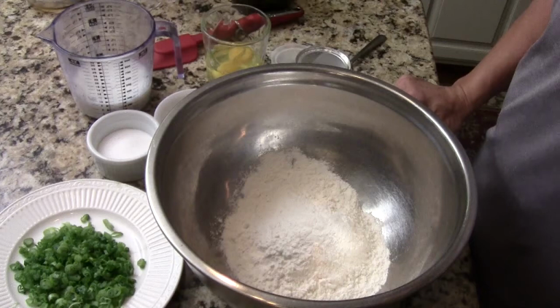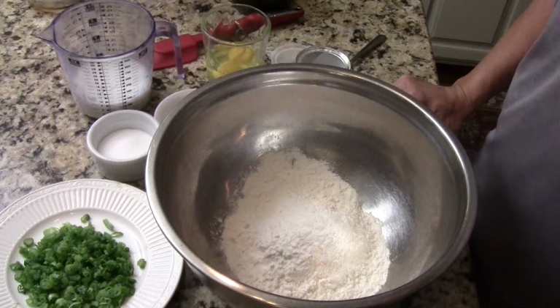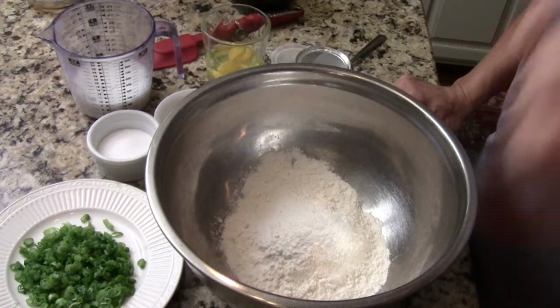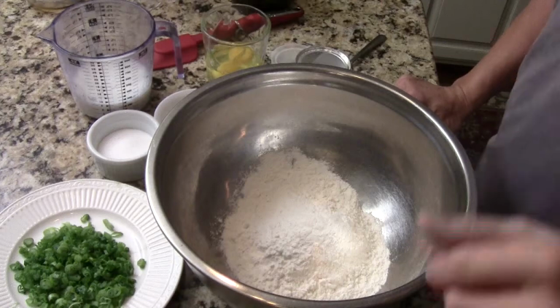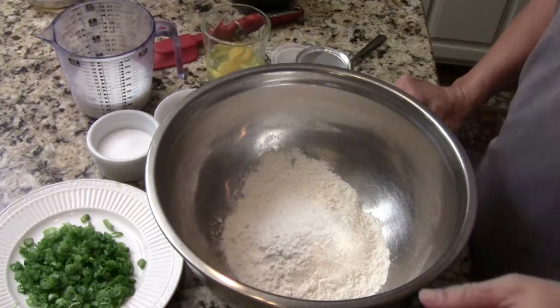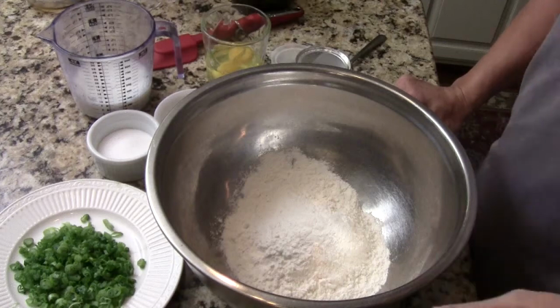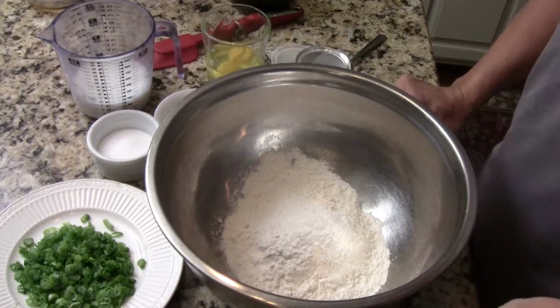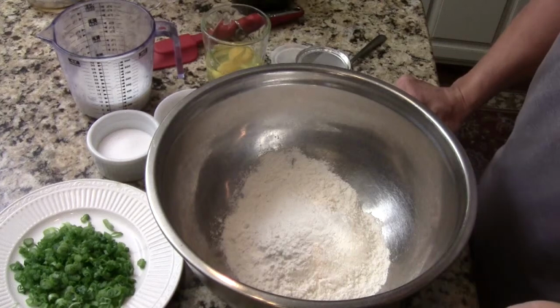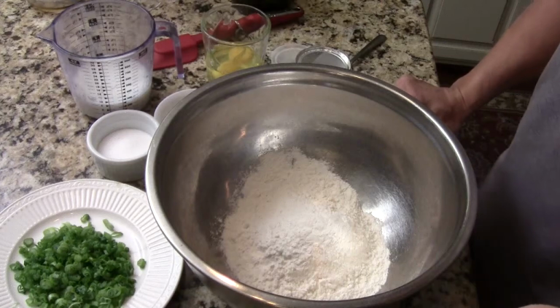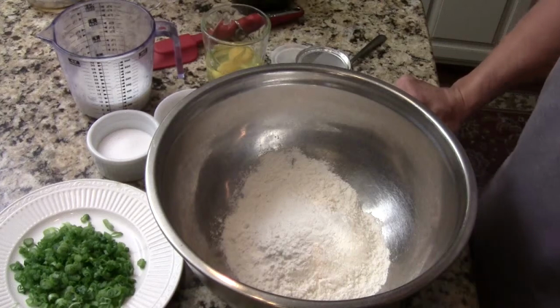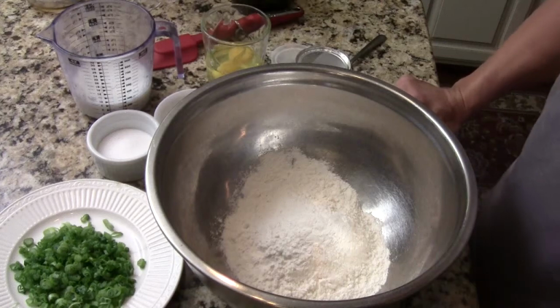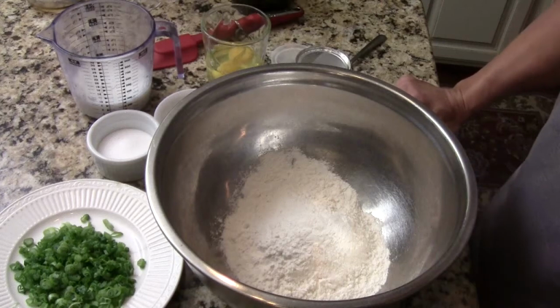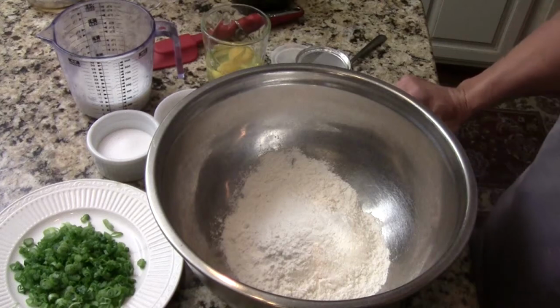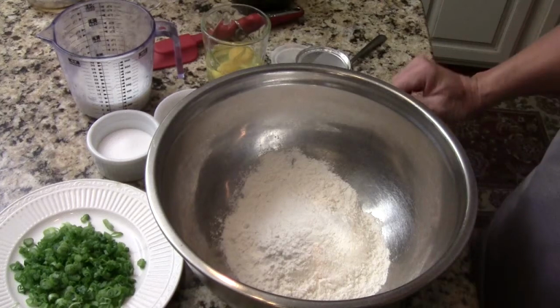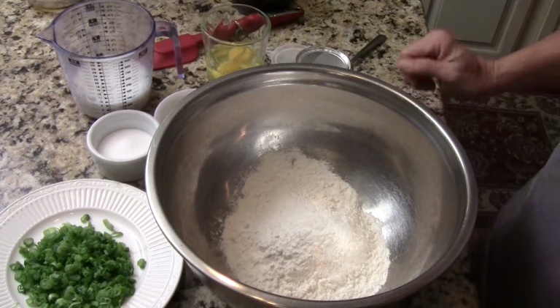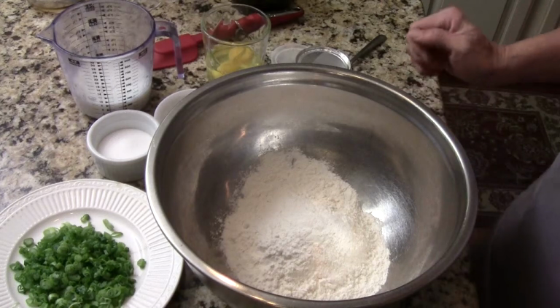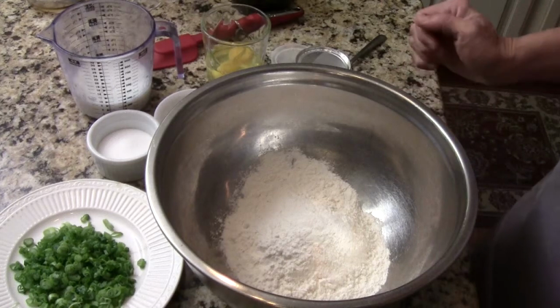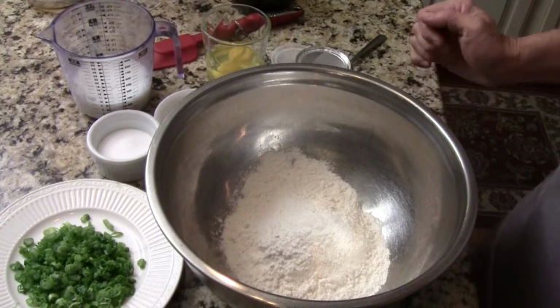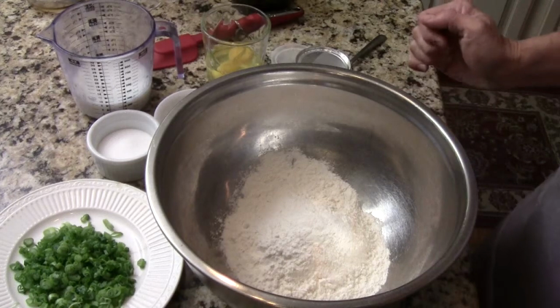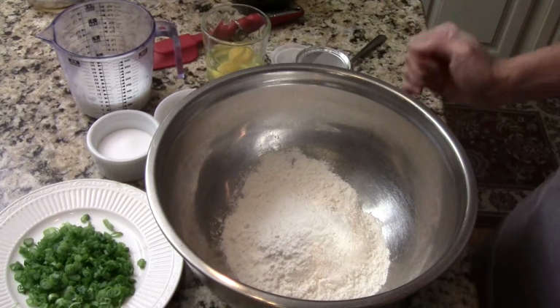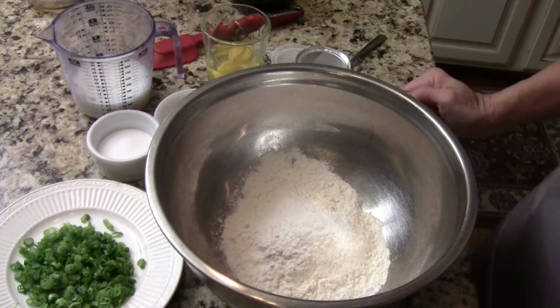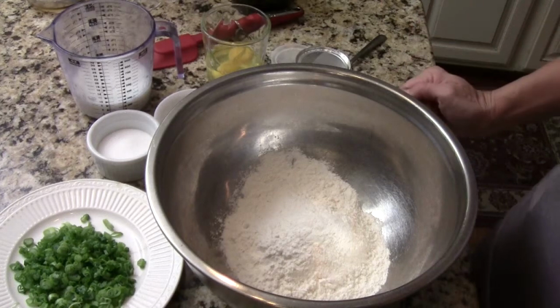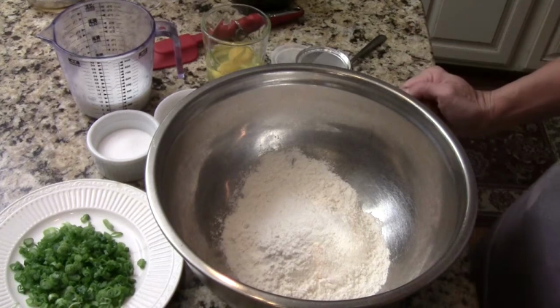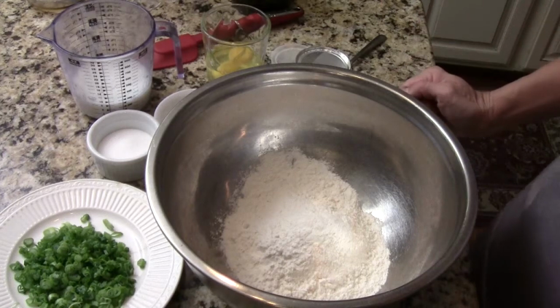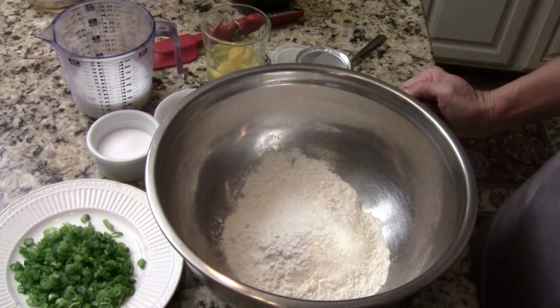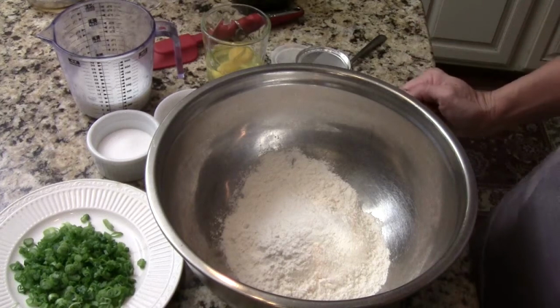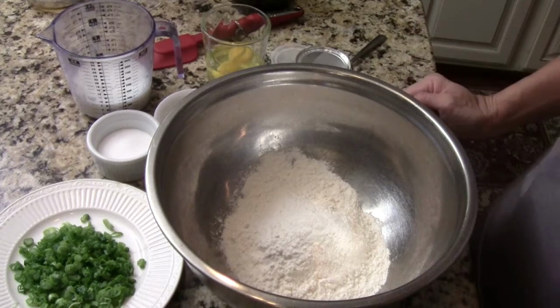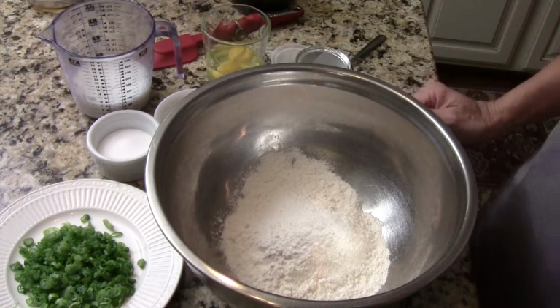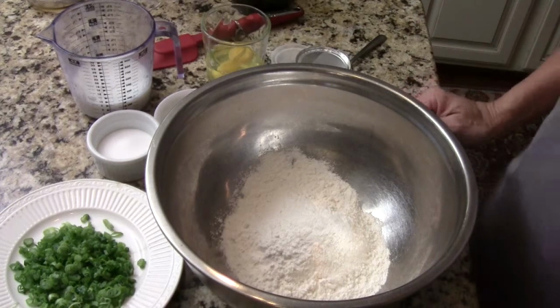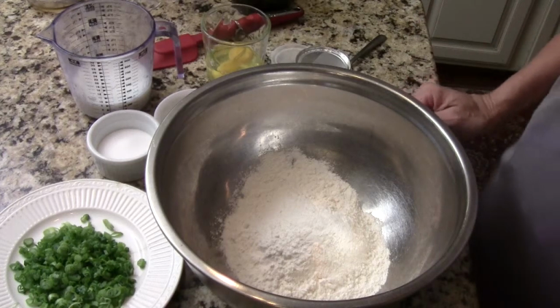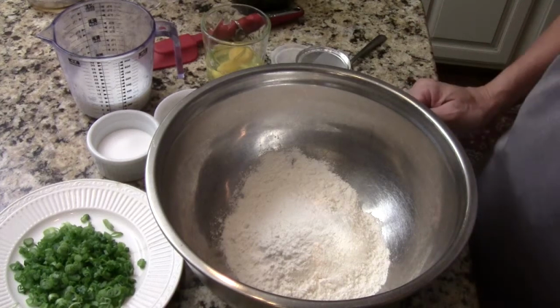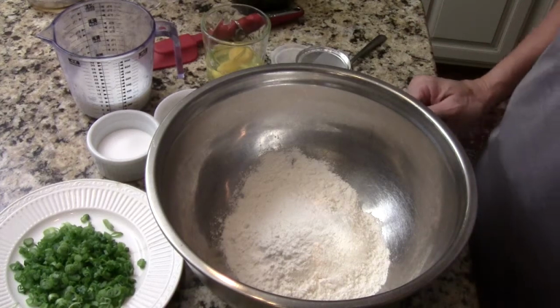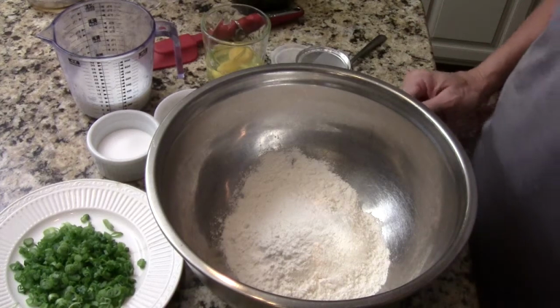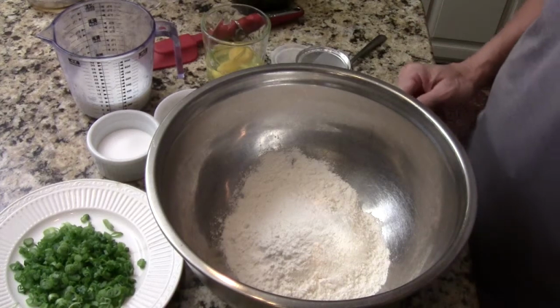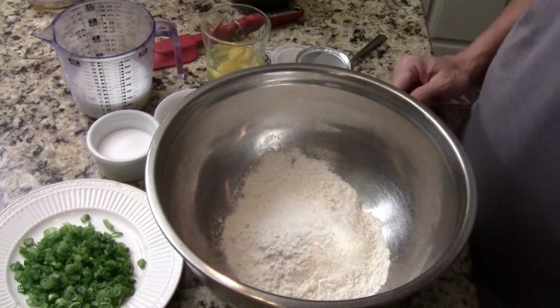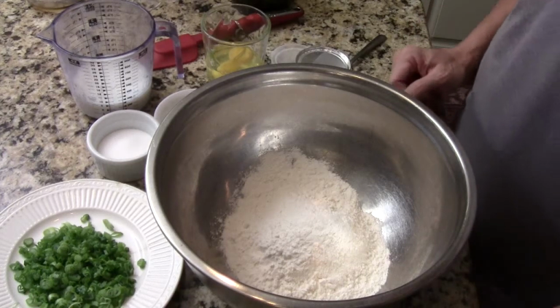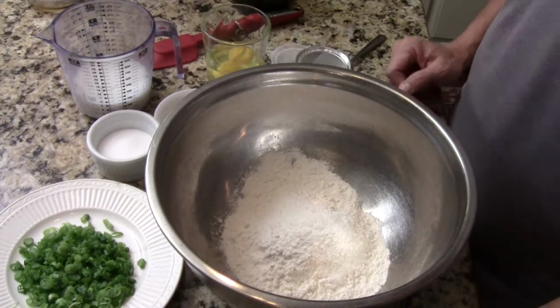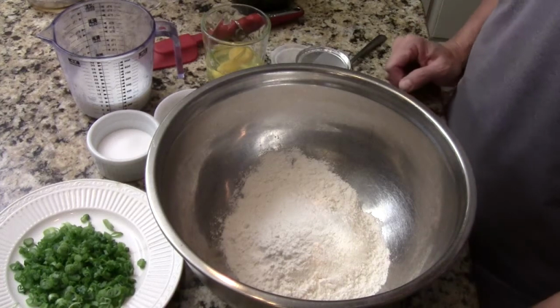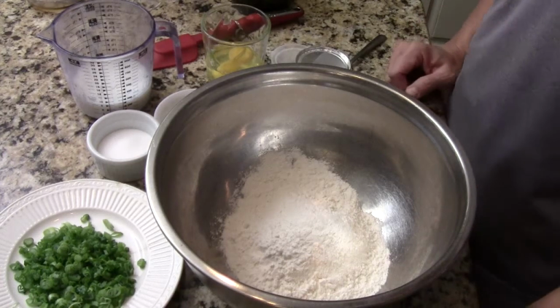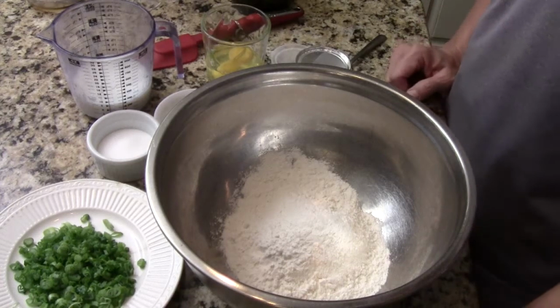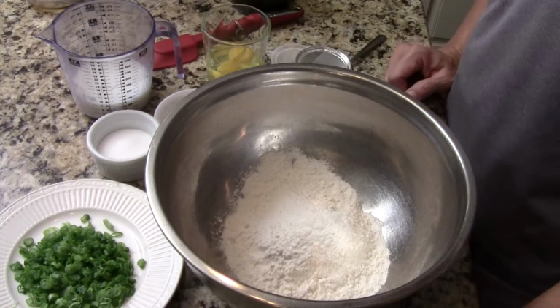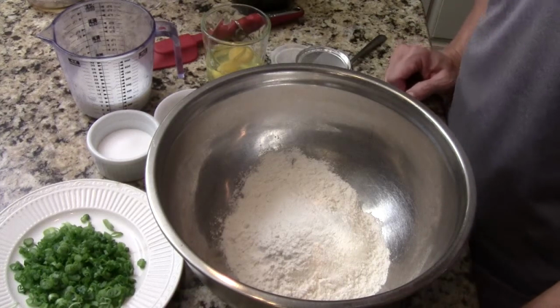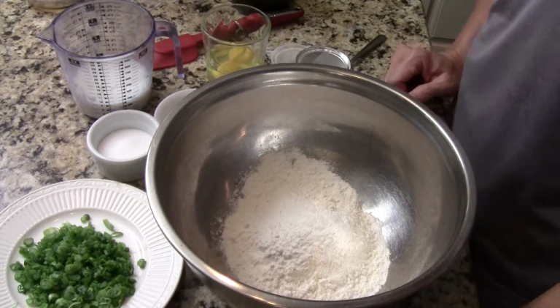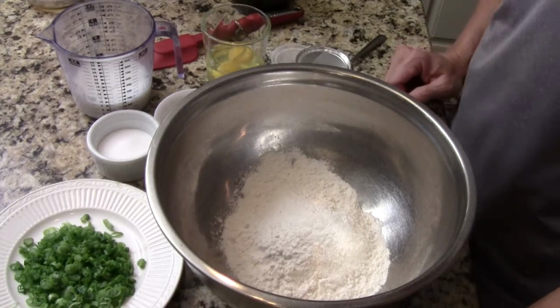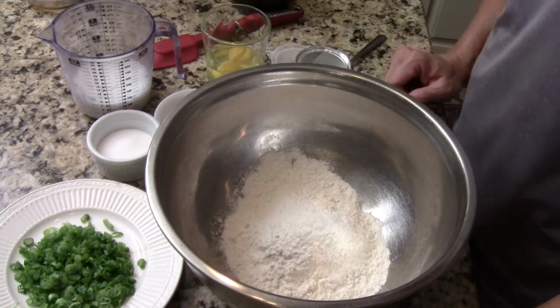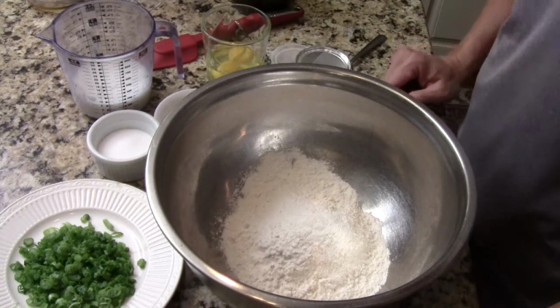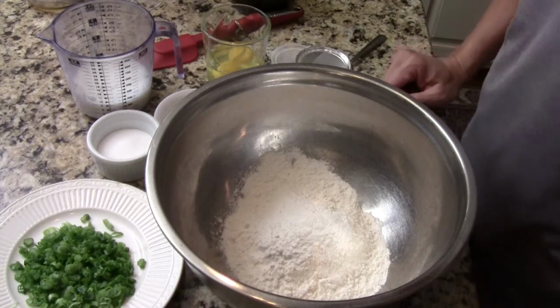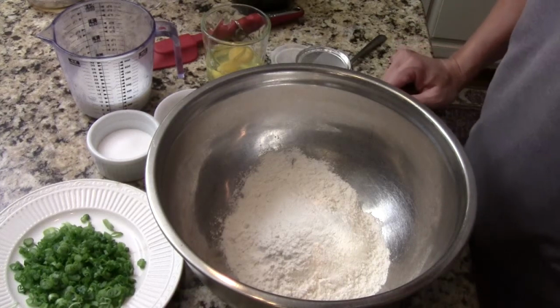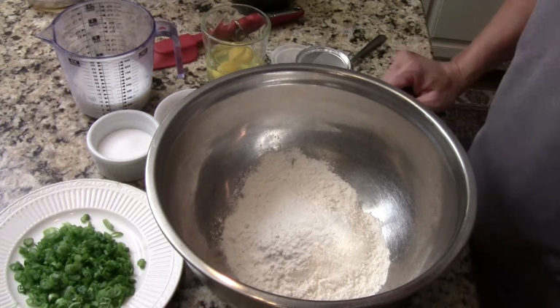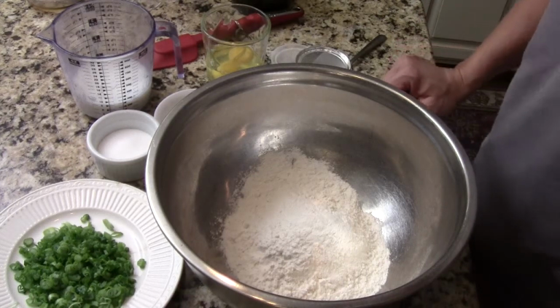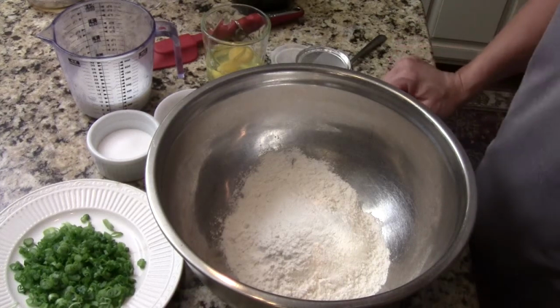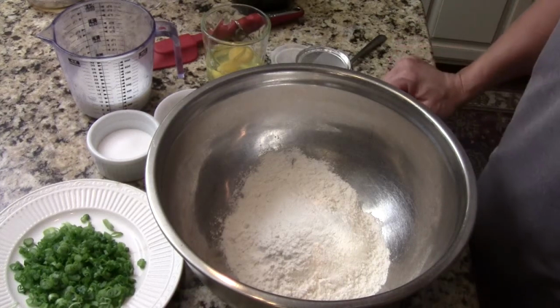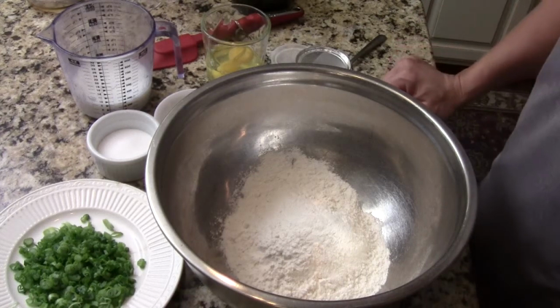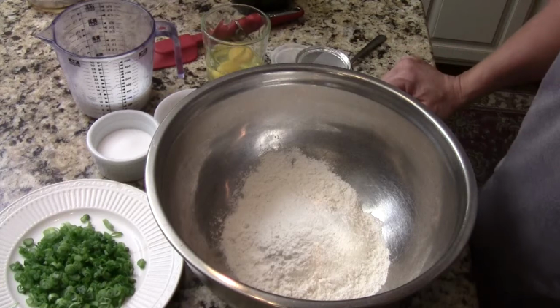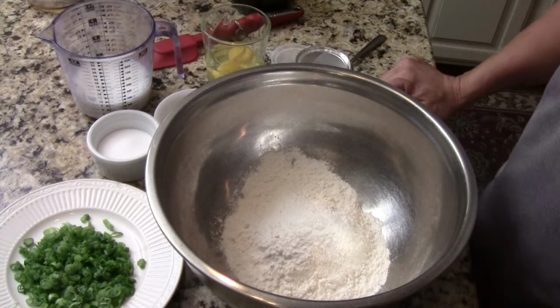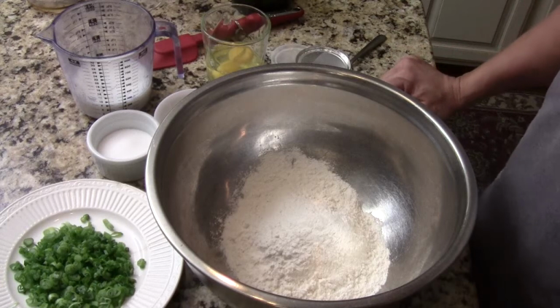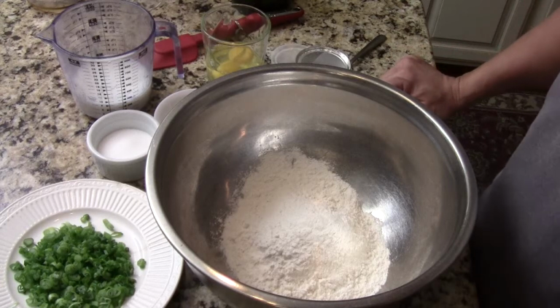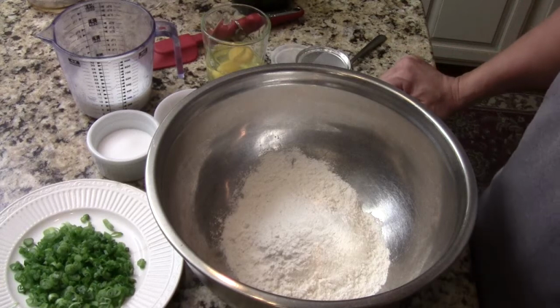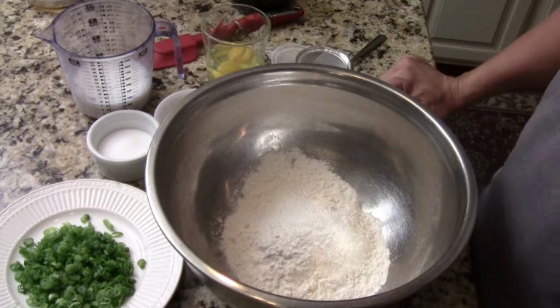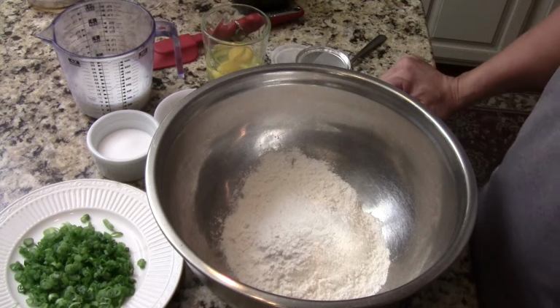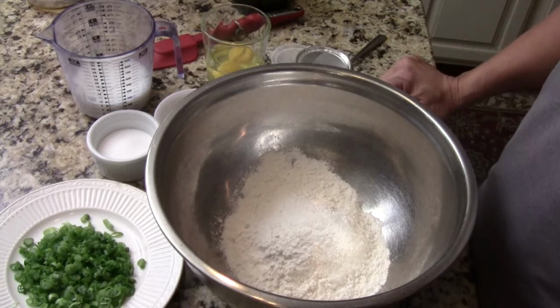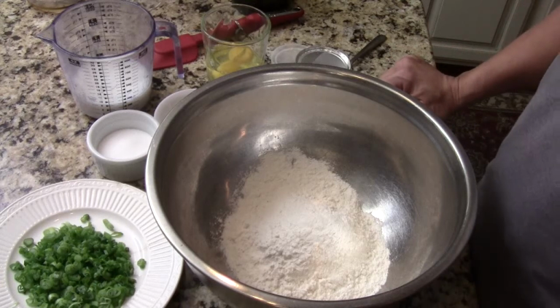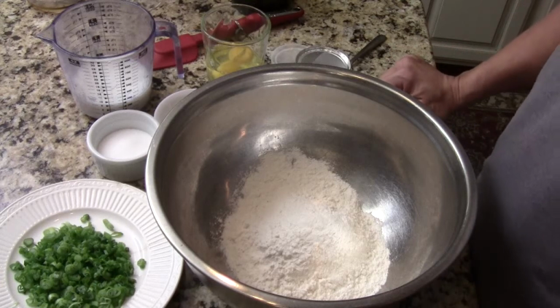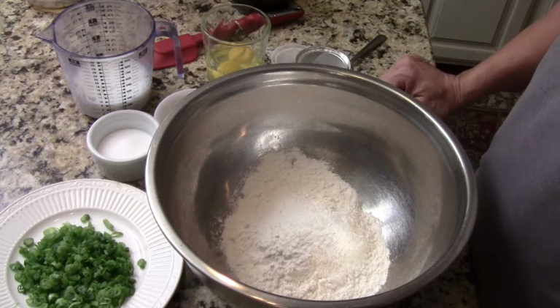Hi, I'm Chef Tom. Today I'm going to show you how to make the very popular Asian Scallion Pancake.